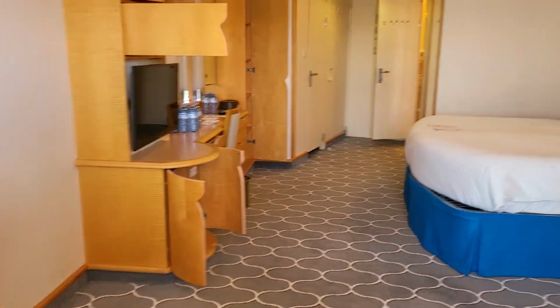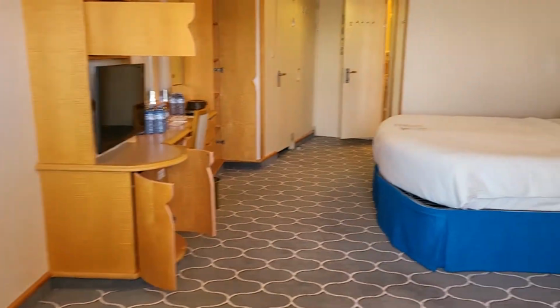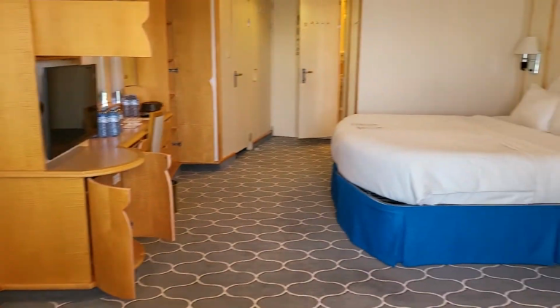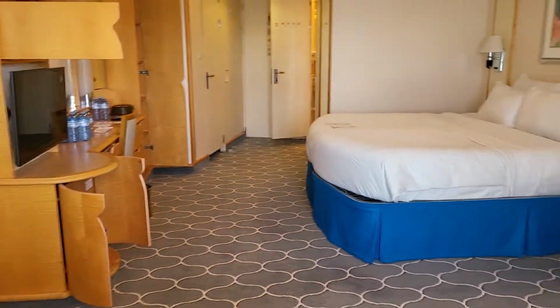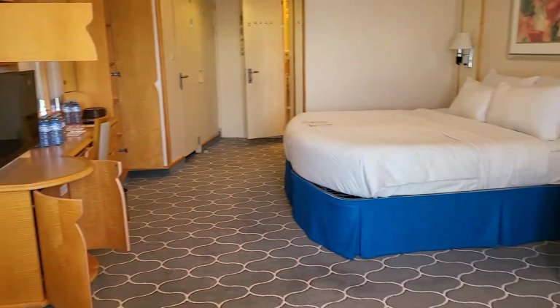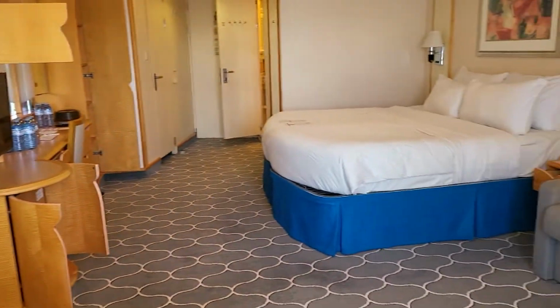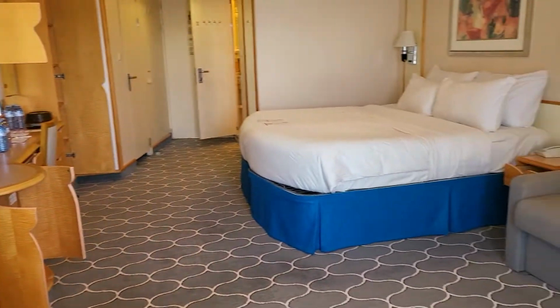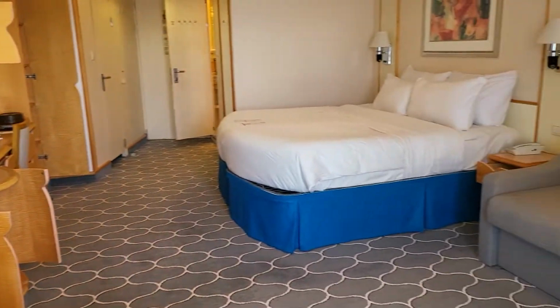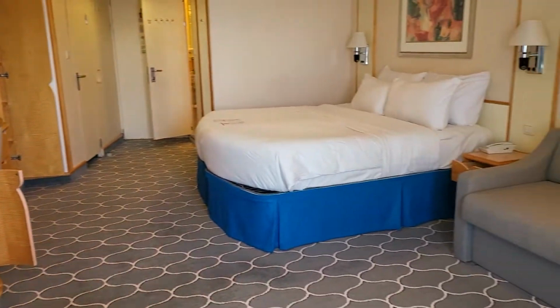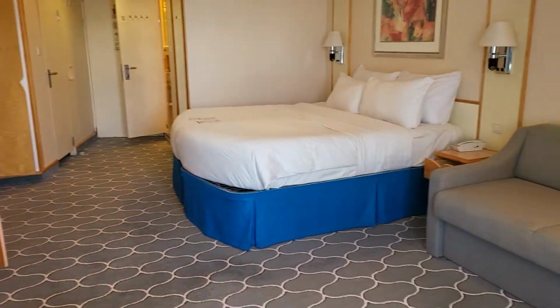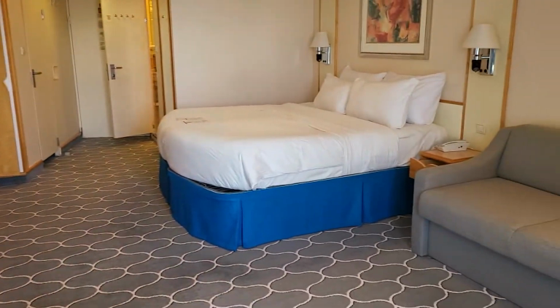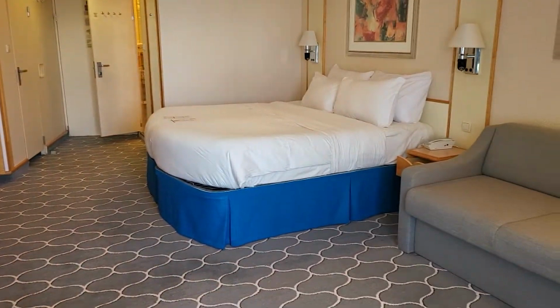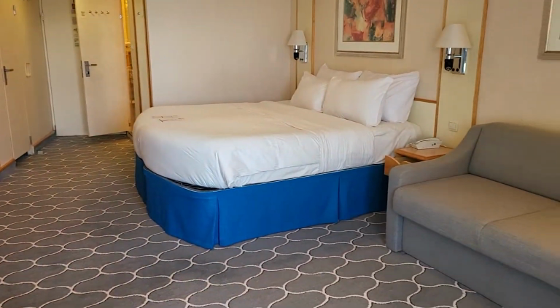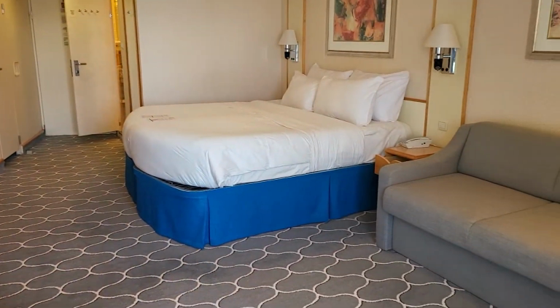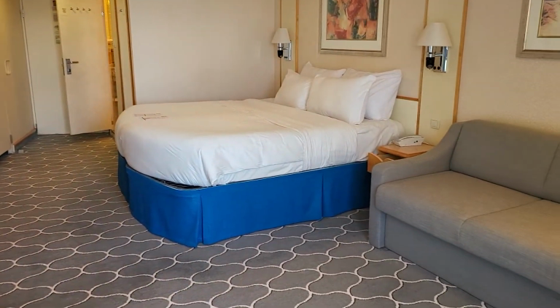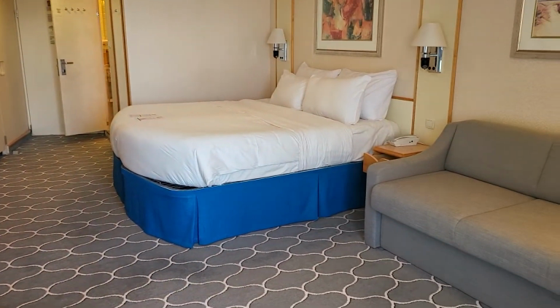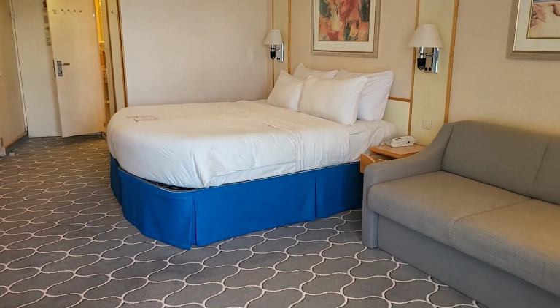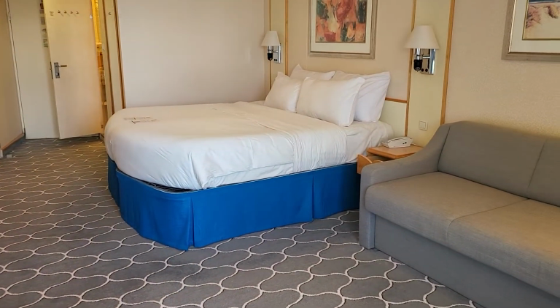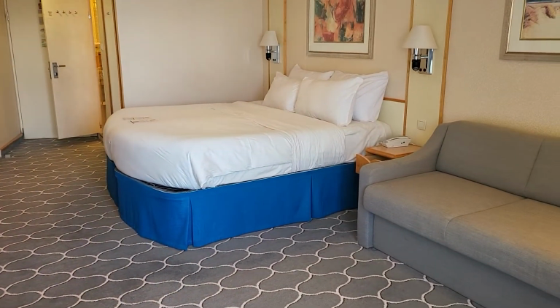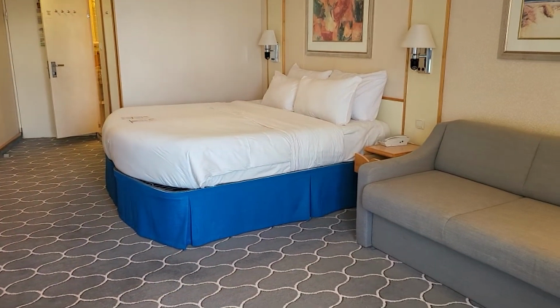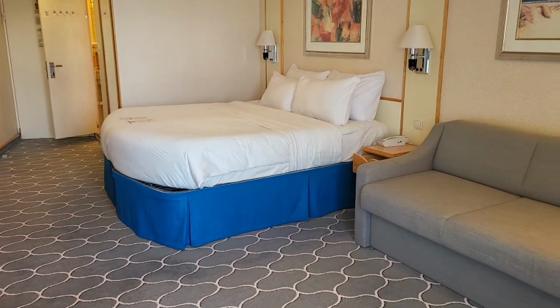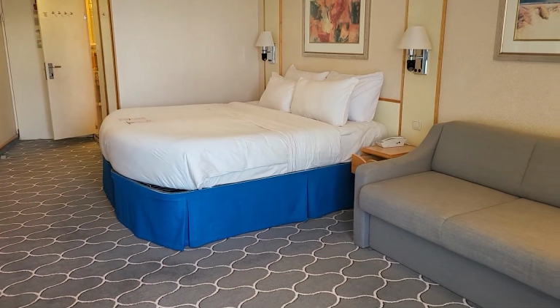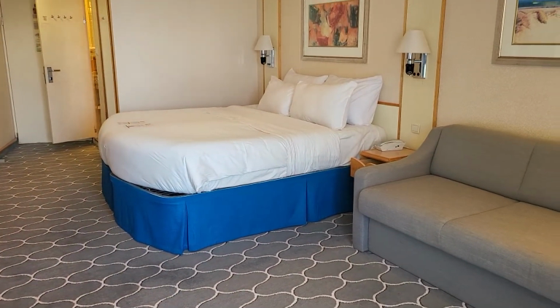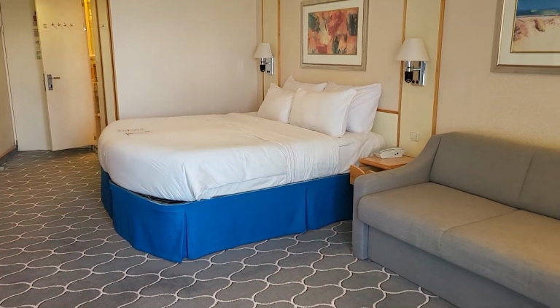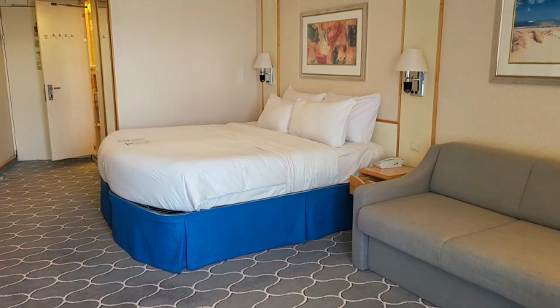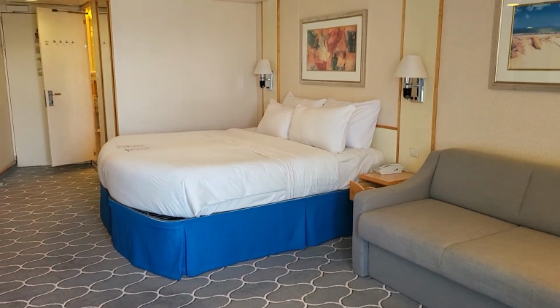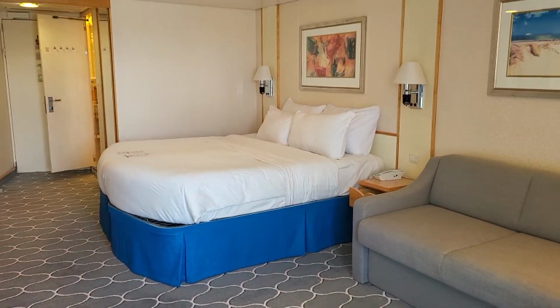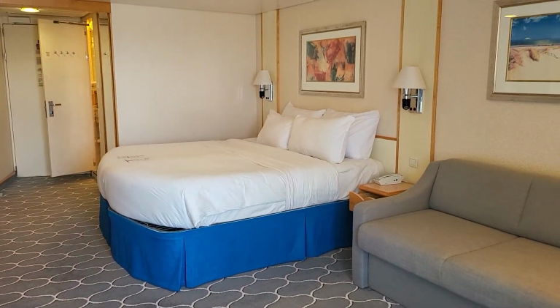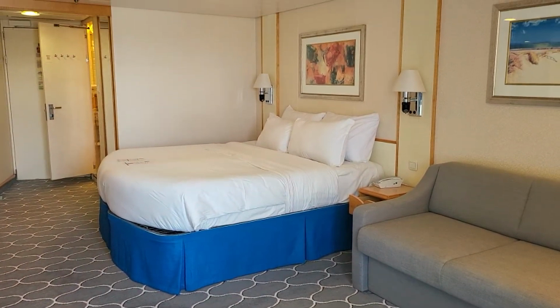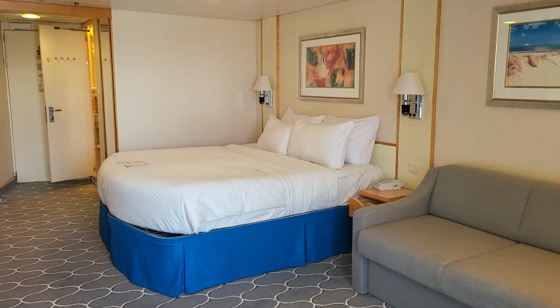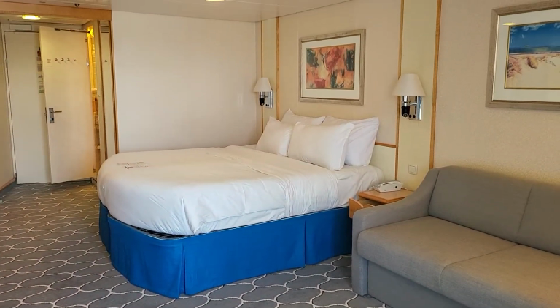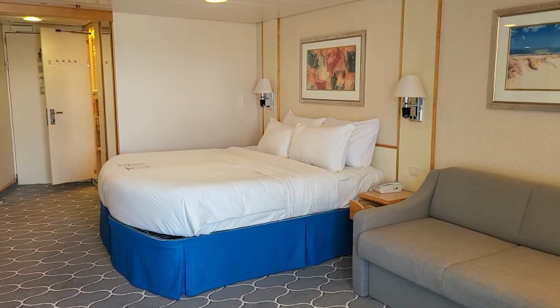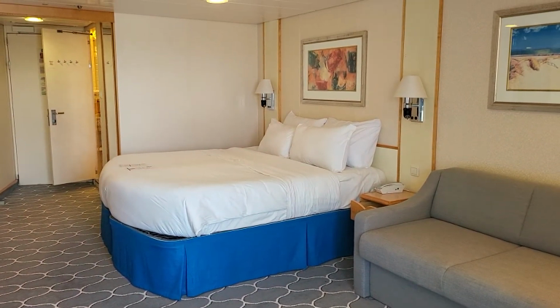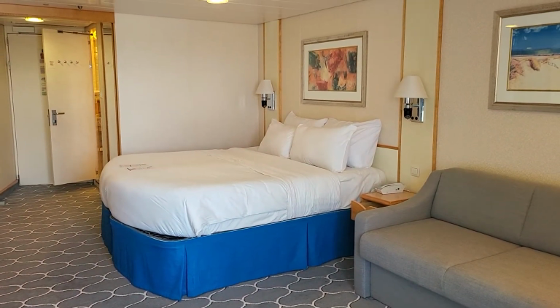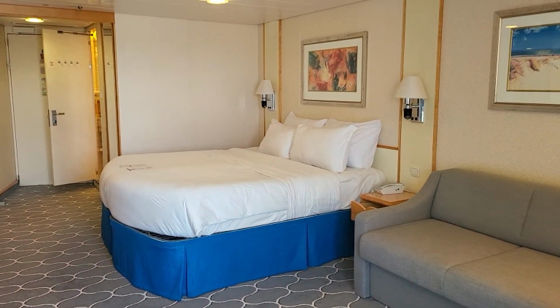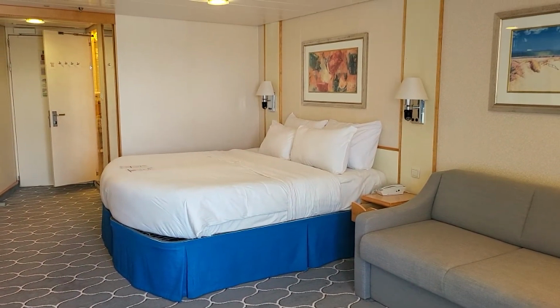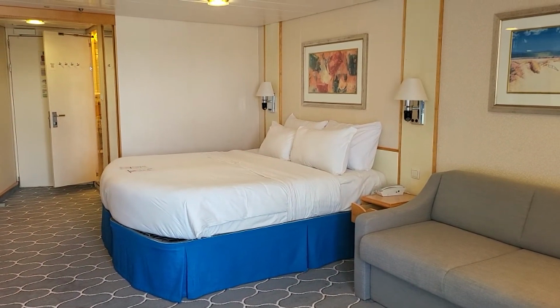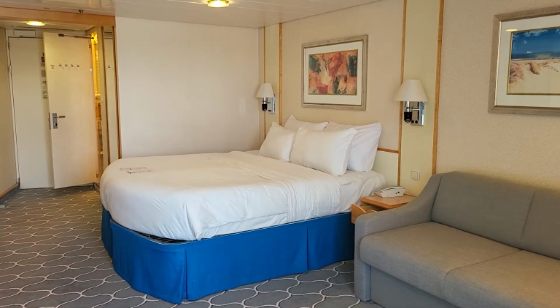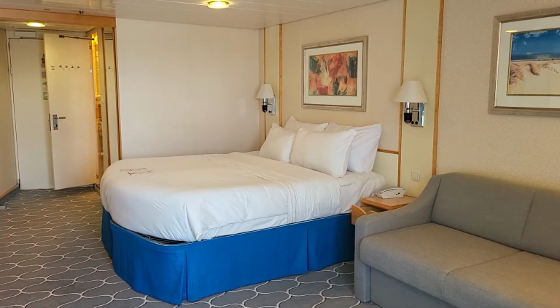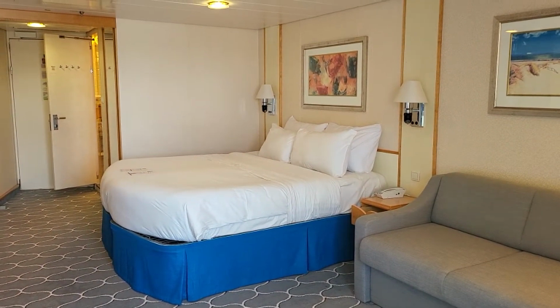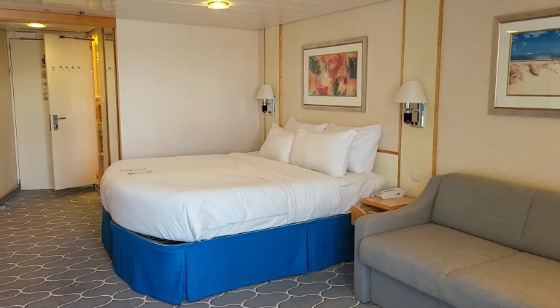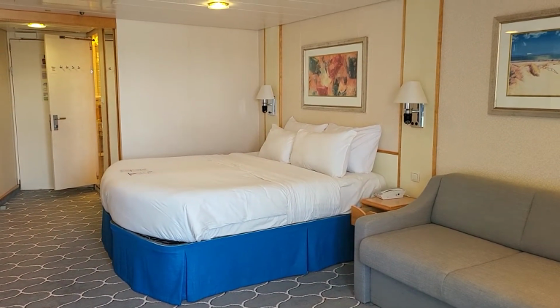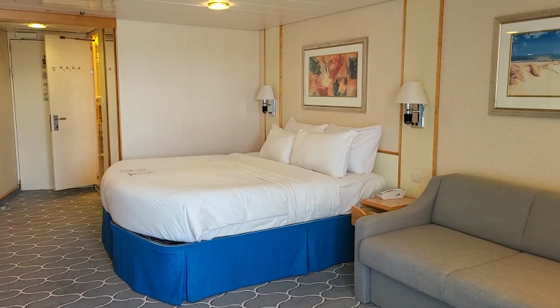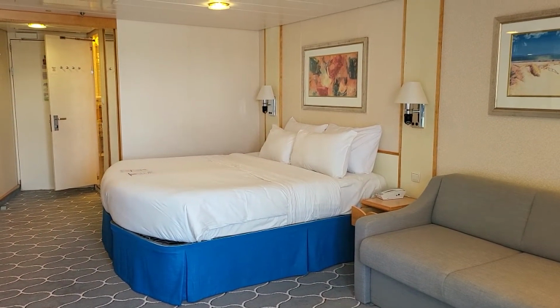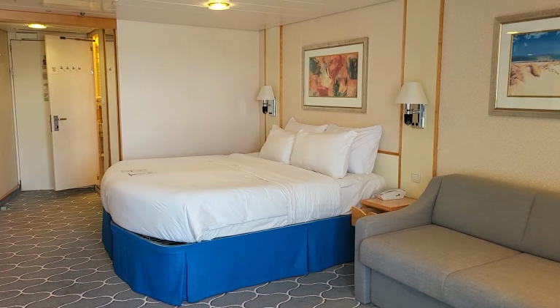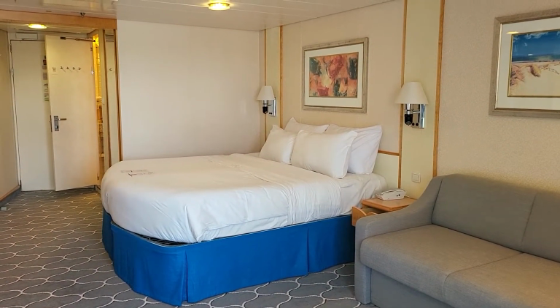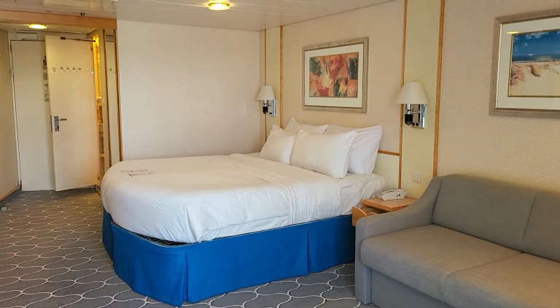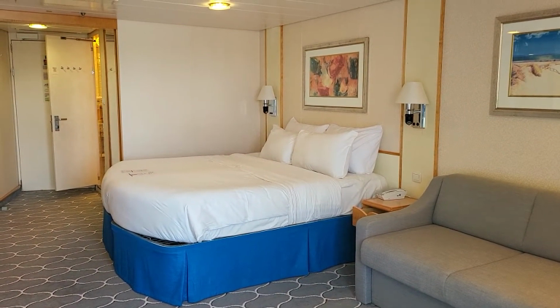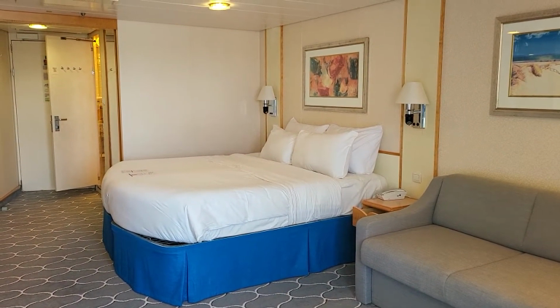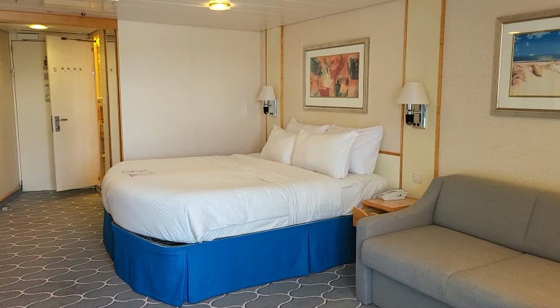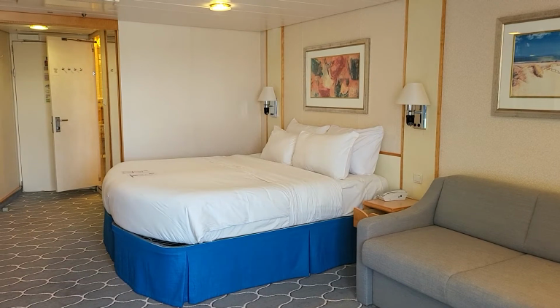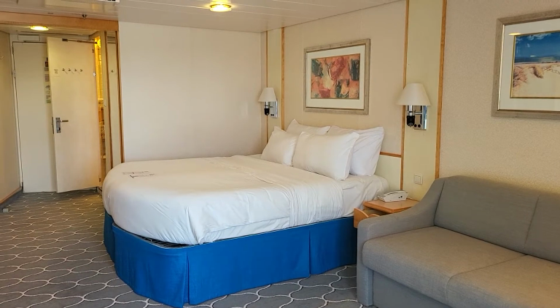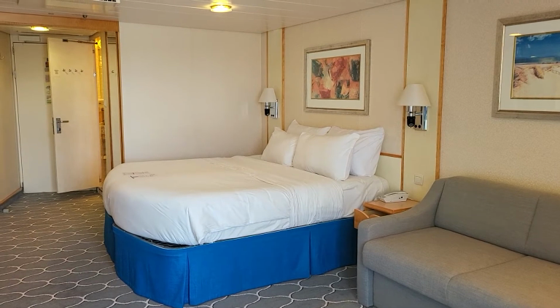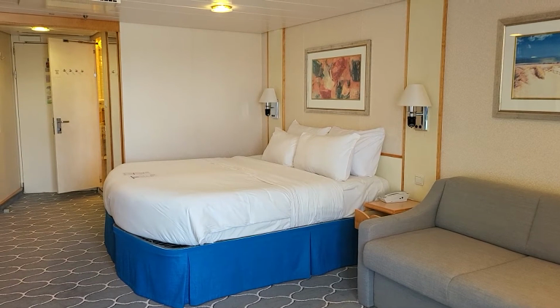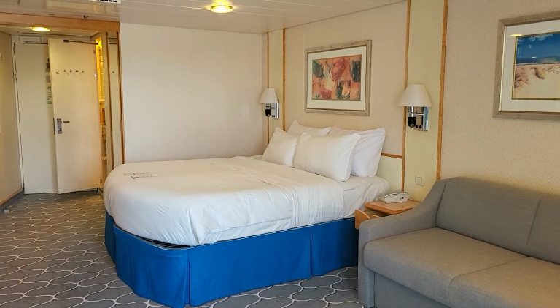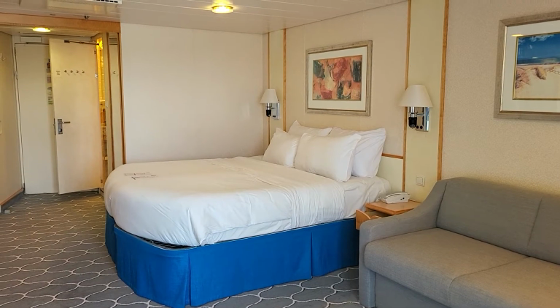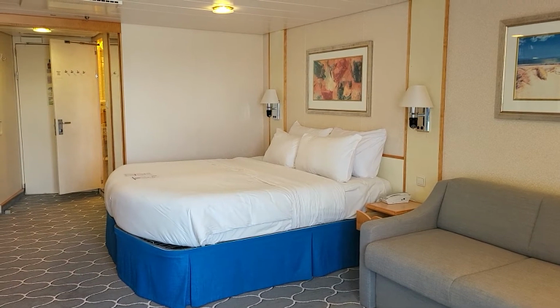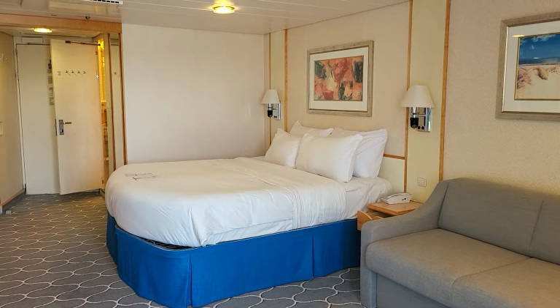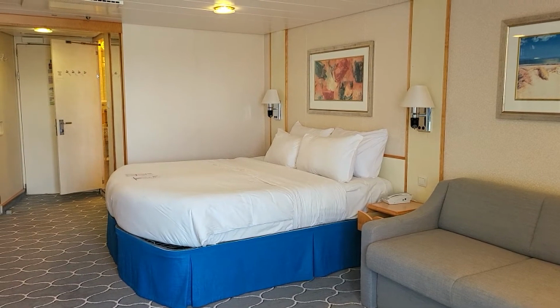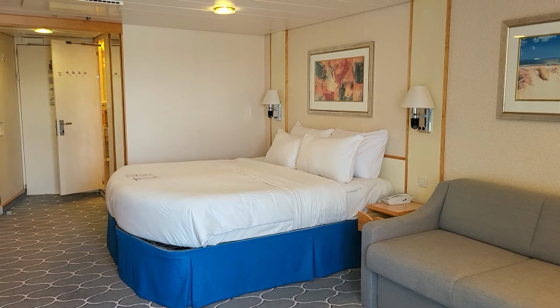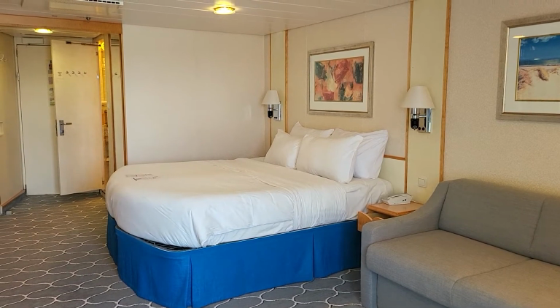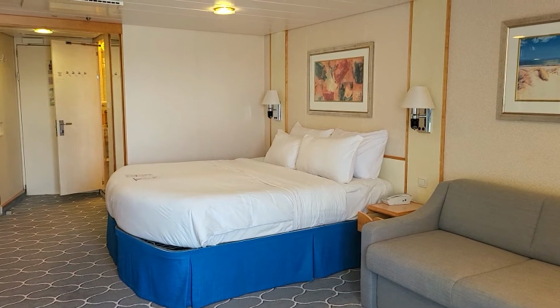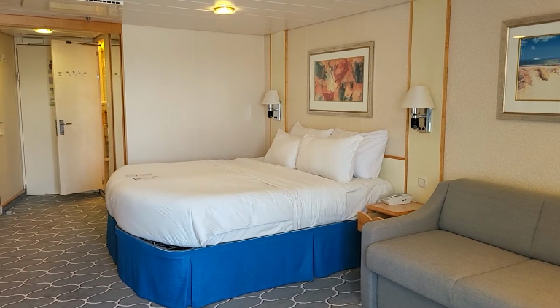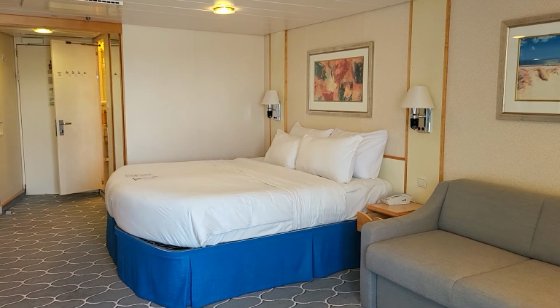So here you go. This is the mini-suite on Royal Caribbean's Navigator of the Seas.